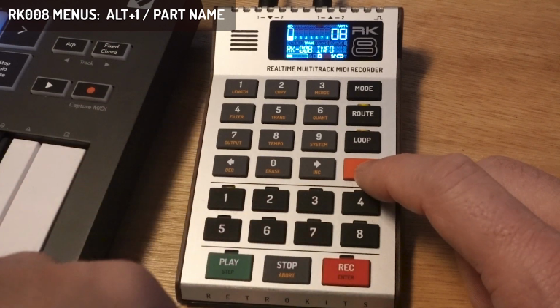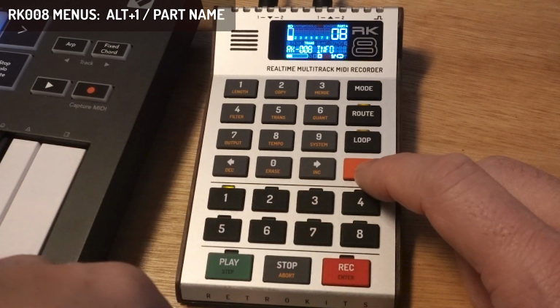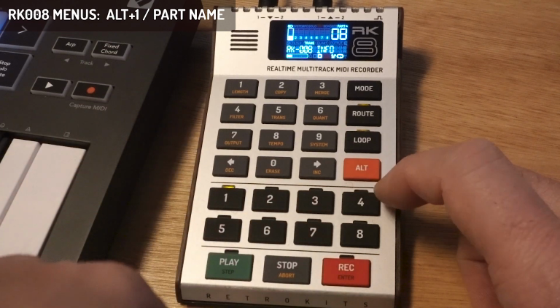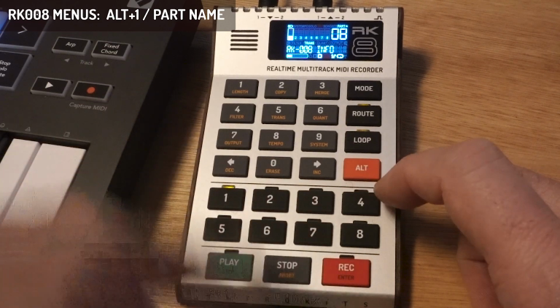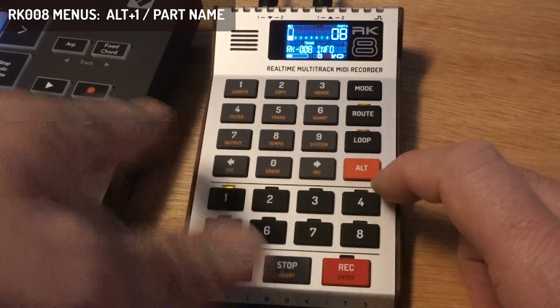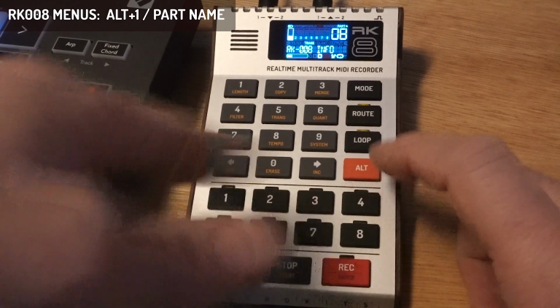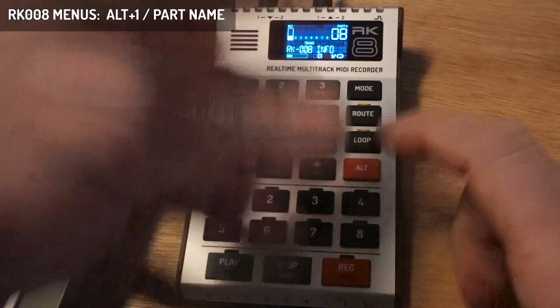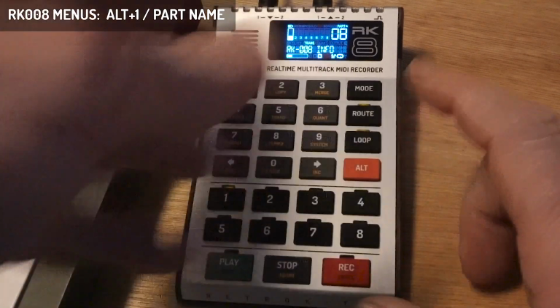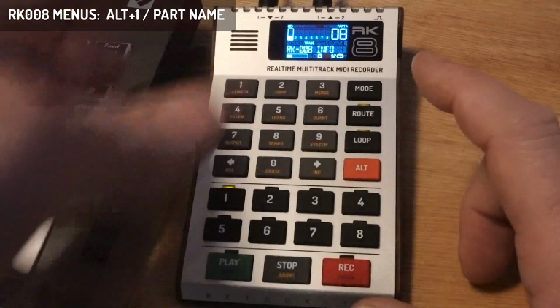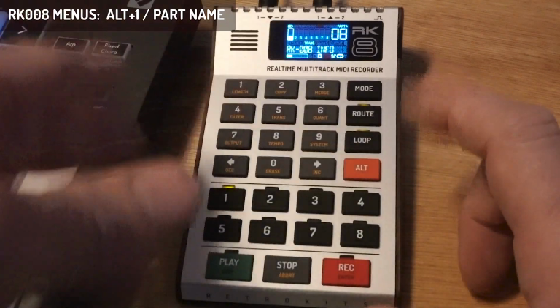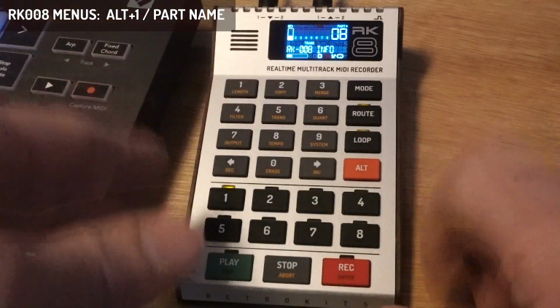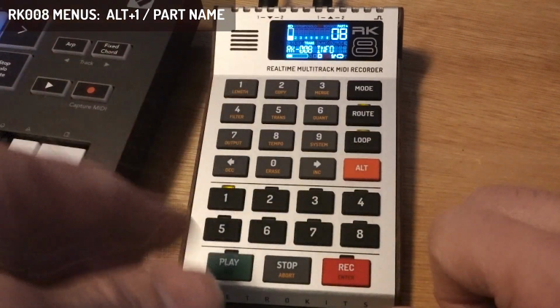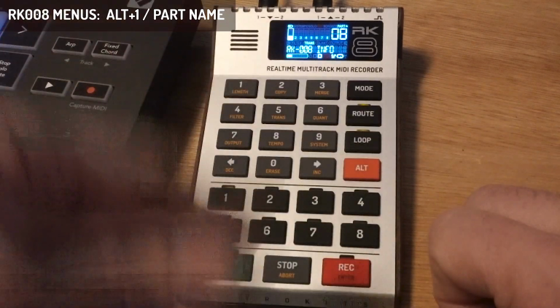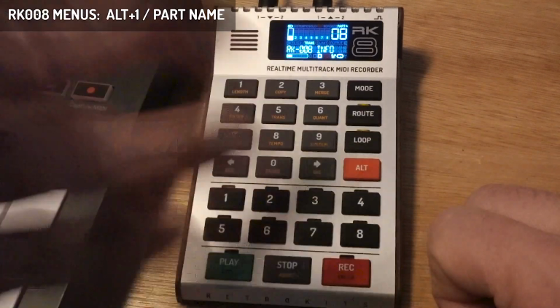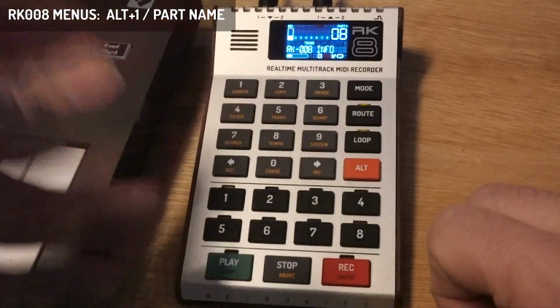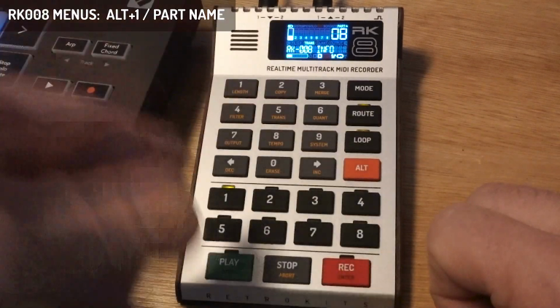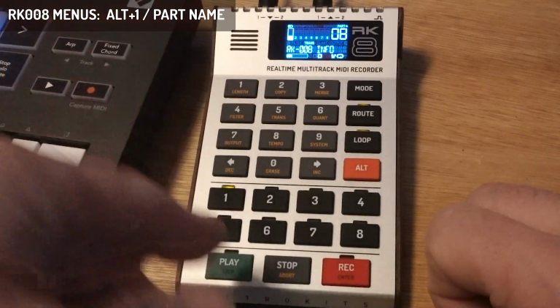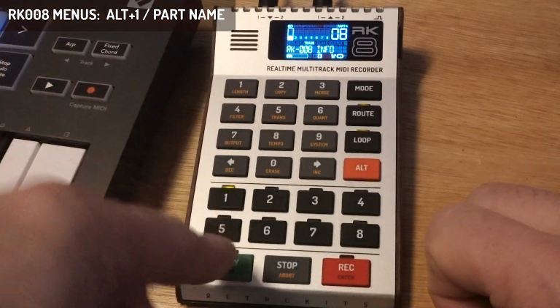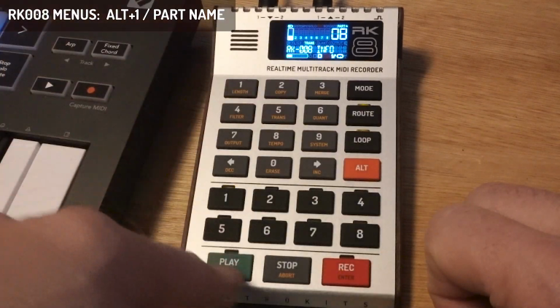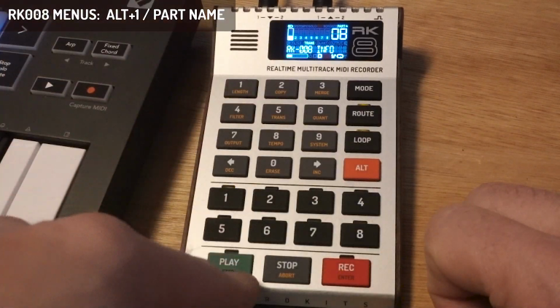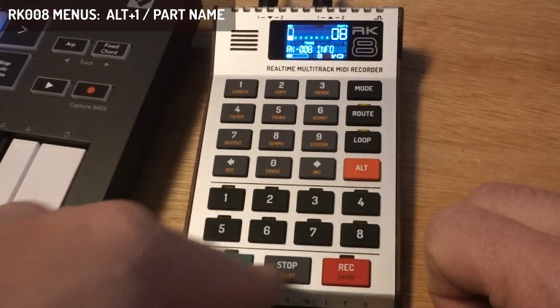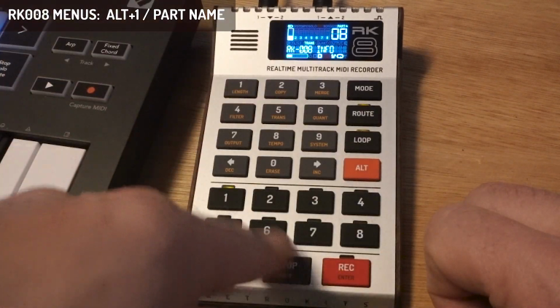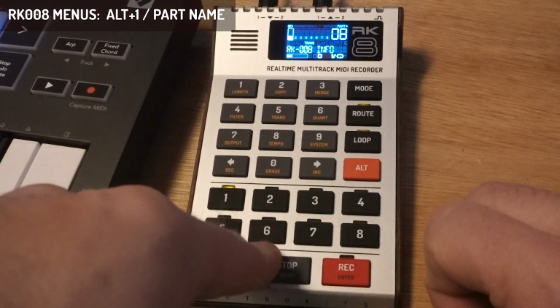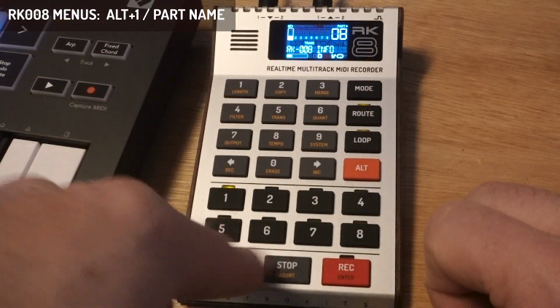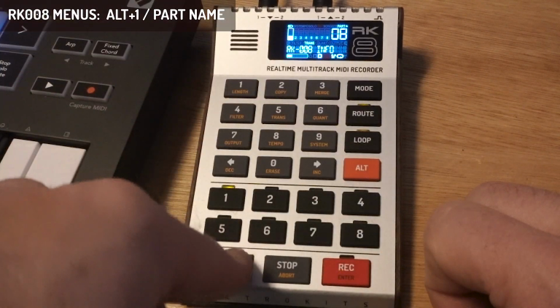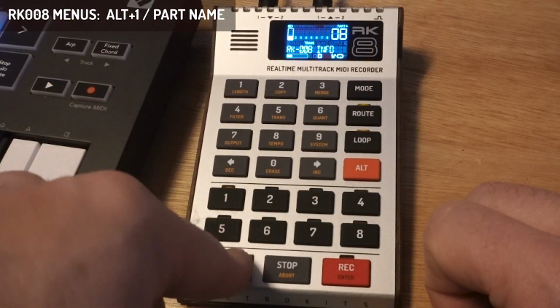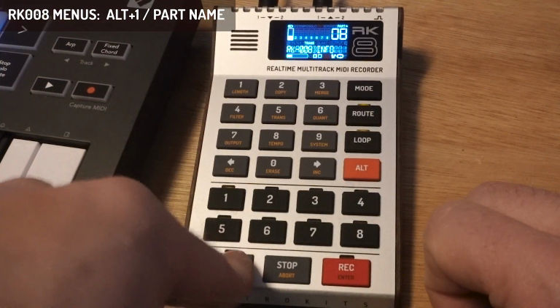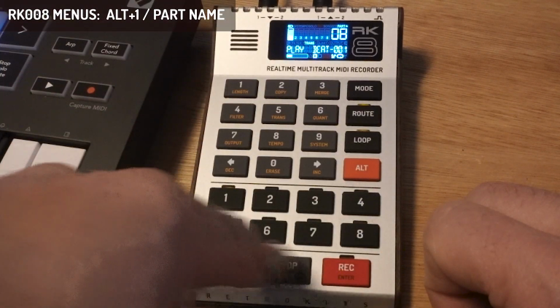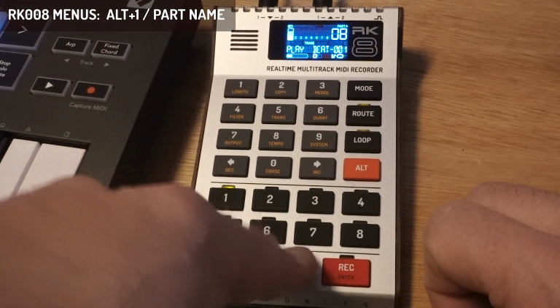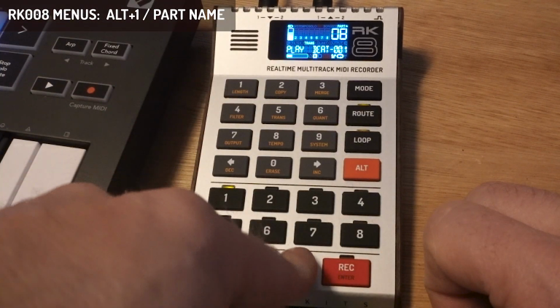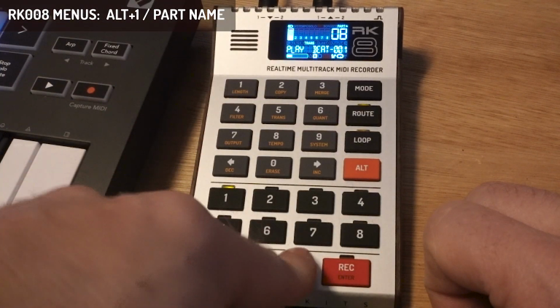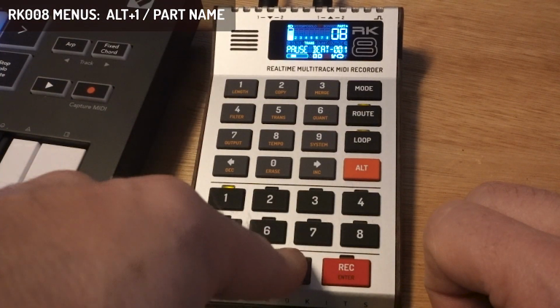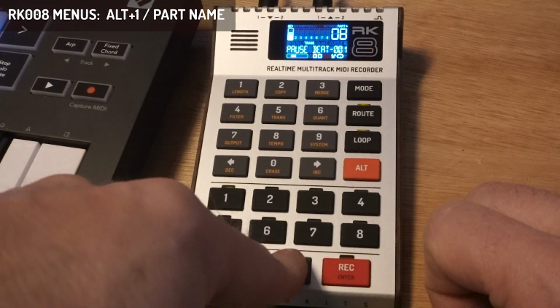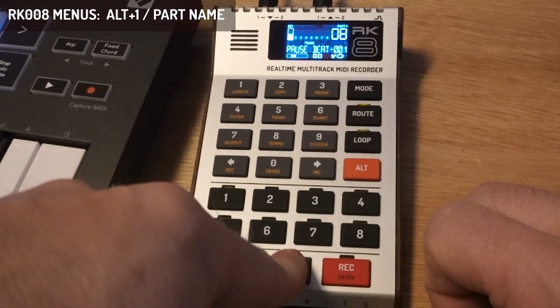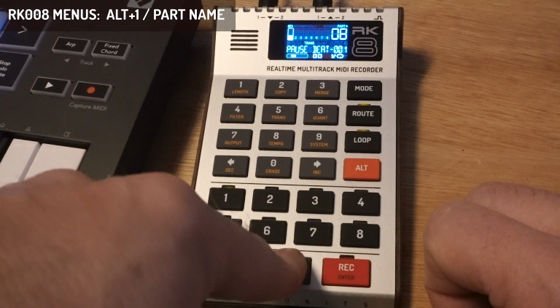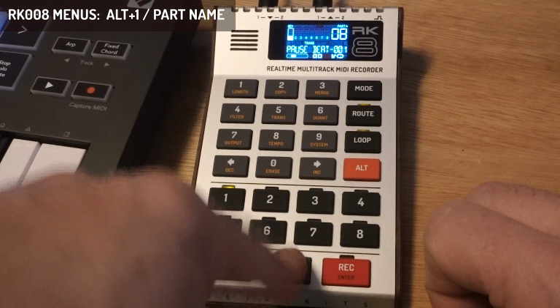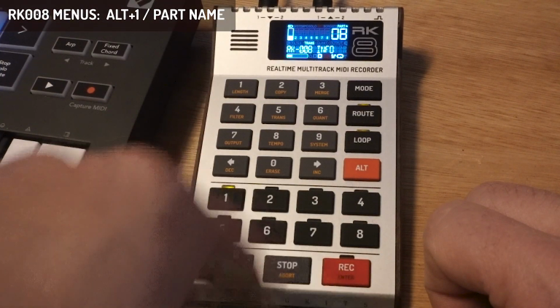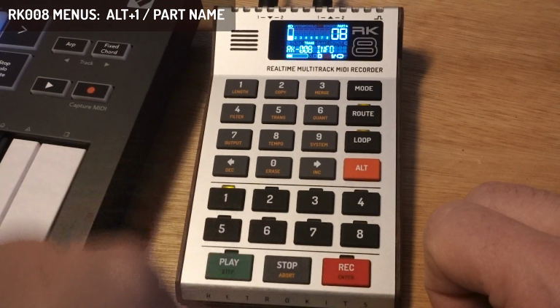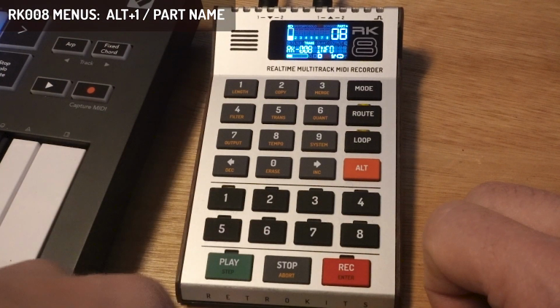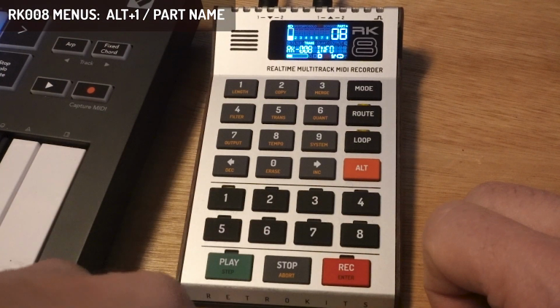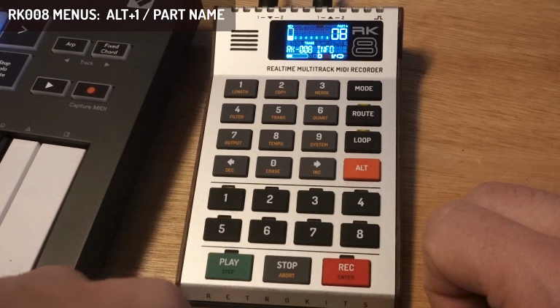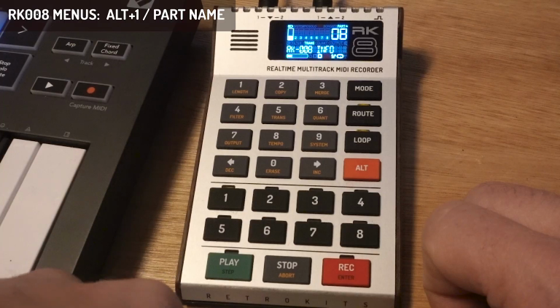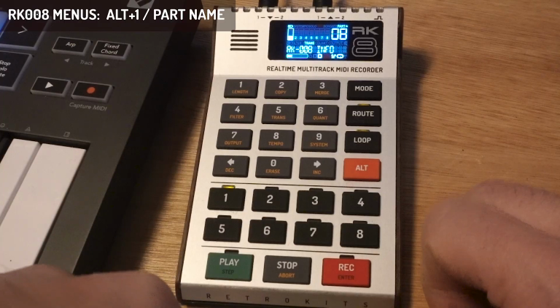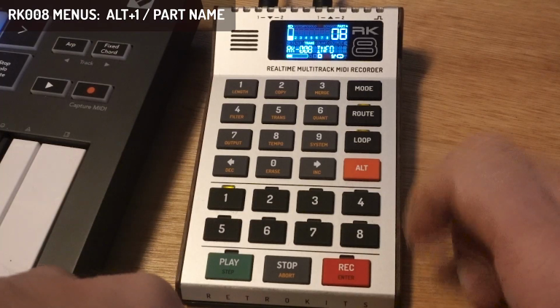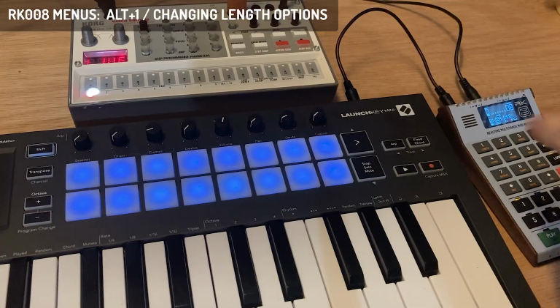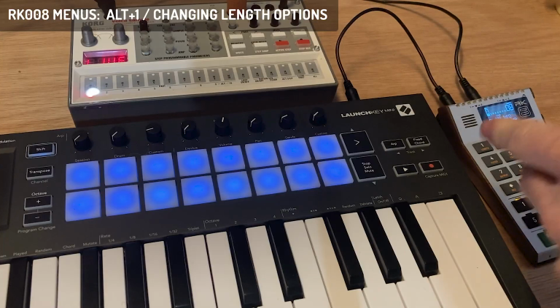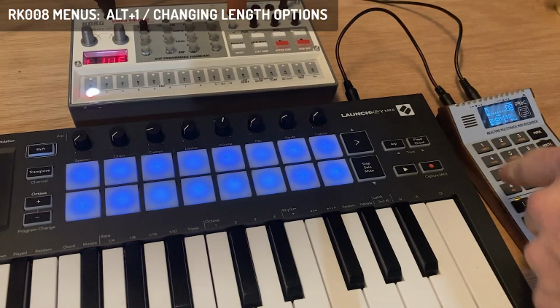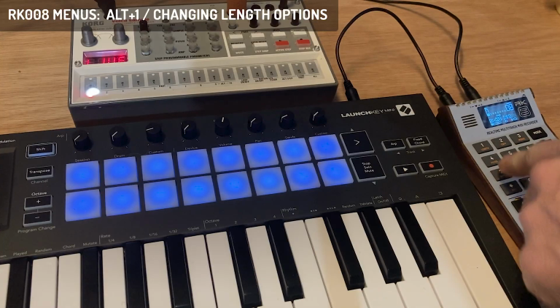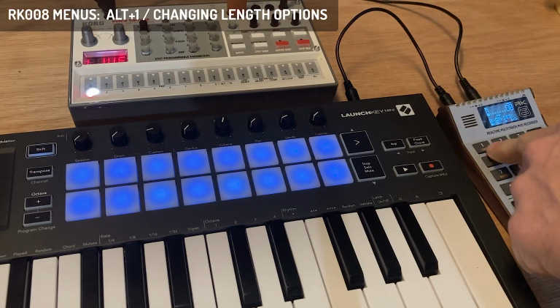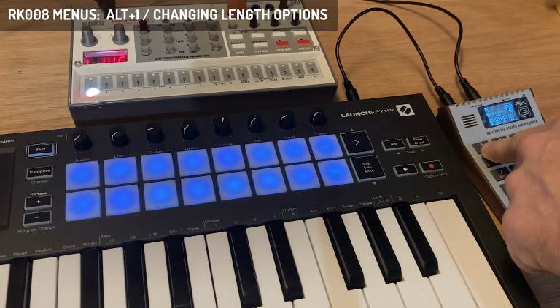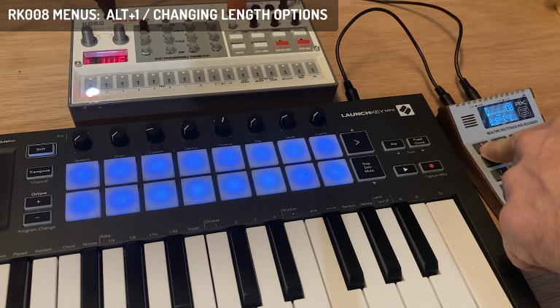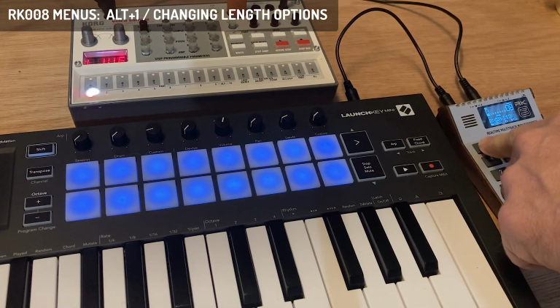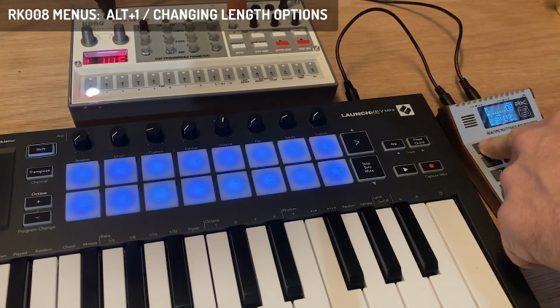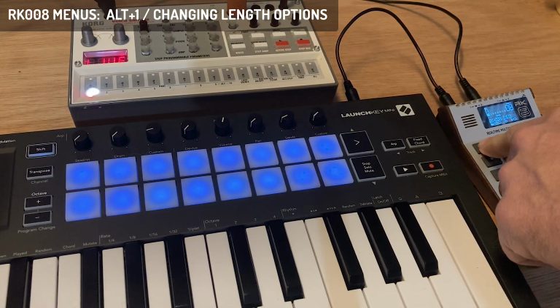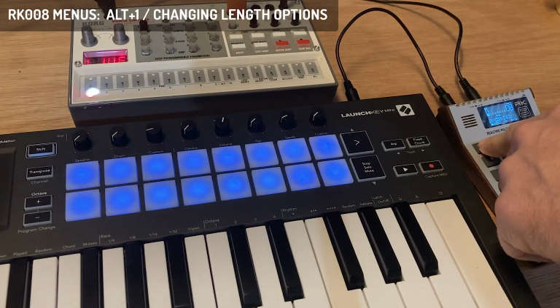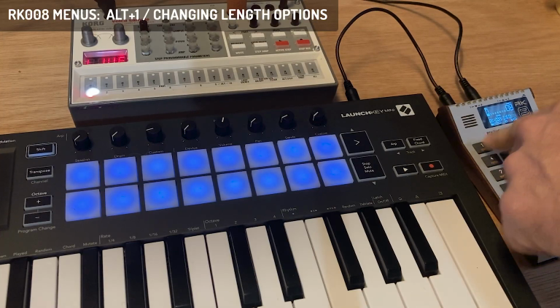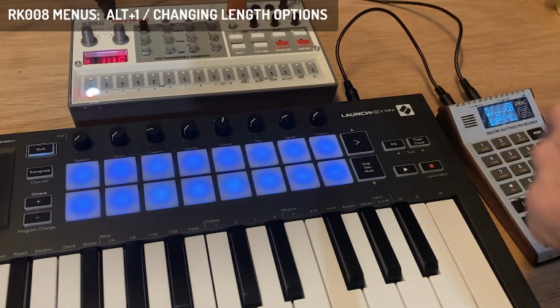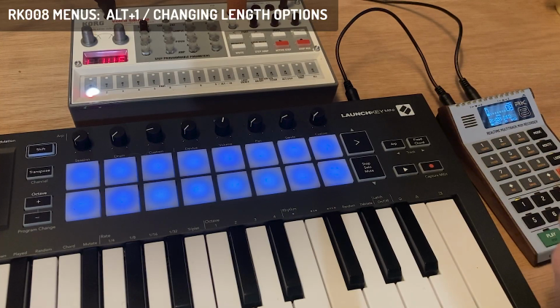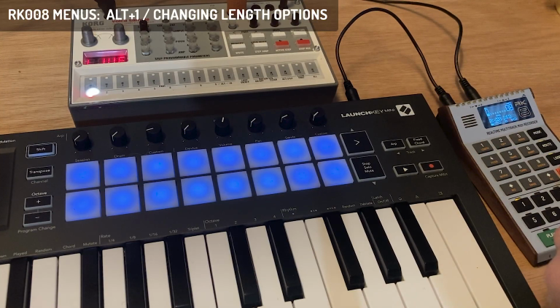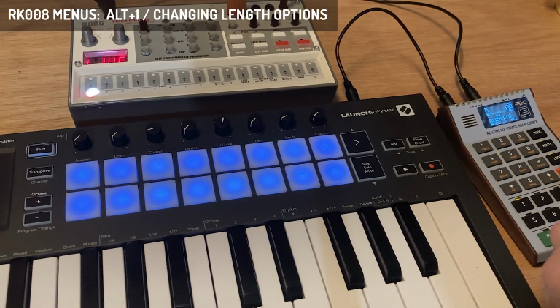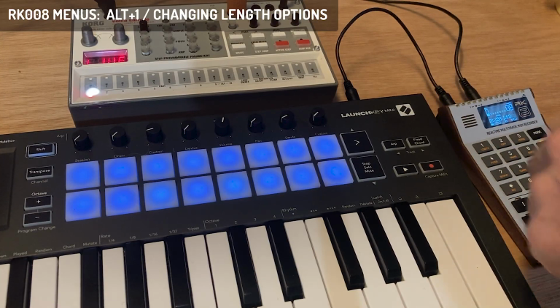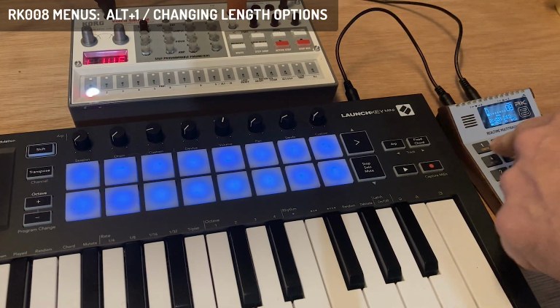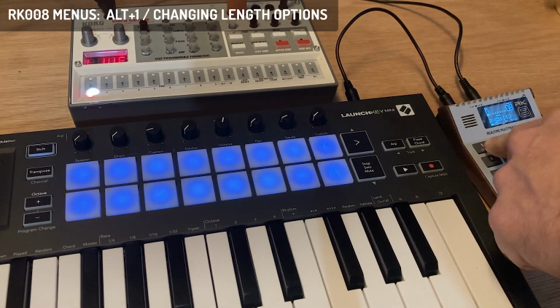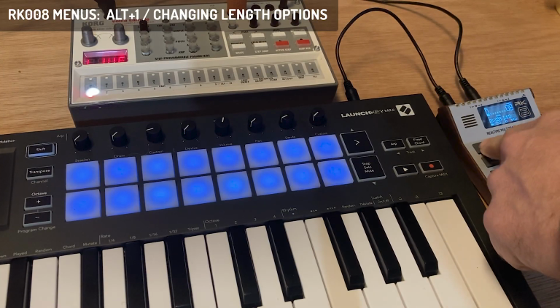The name will not show in pause, but it will show in stop mode. So when you go through parts, it will display the name of the part in the display.